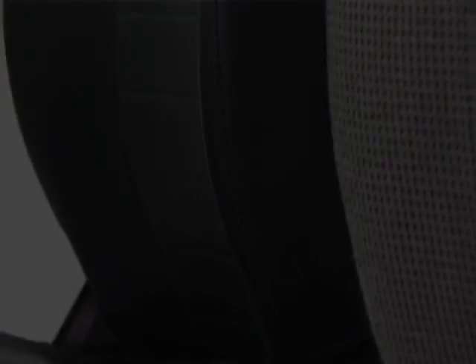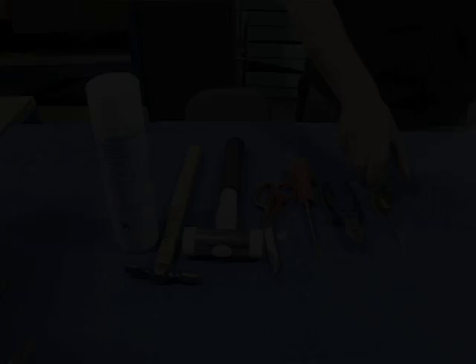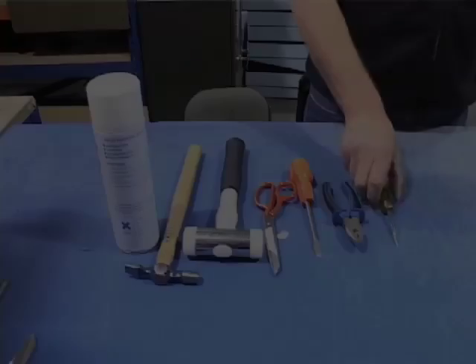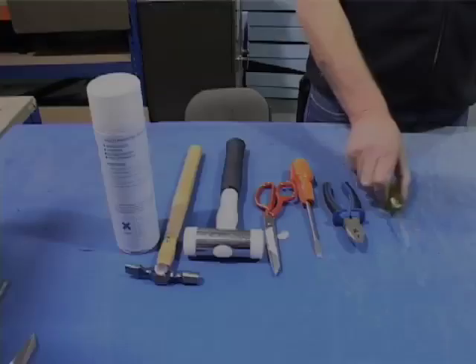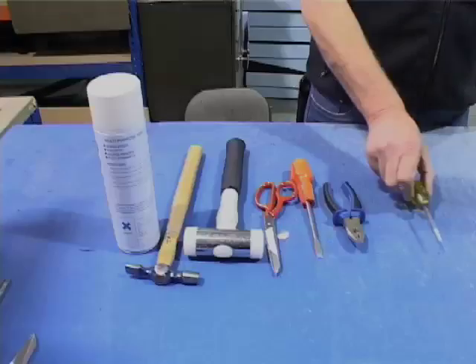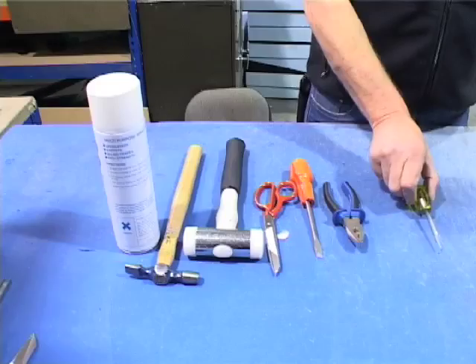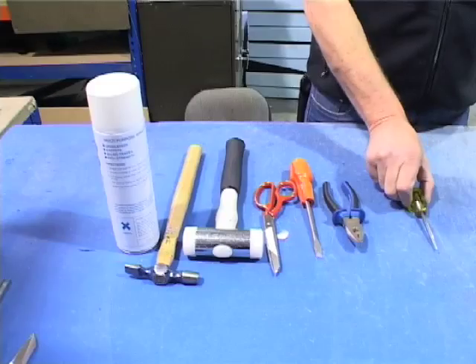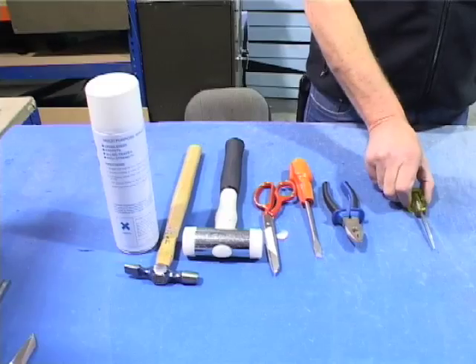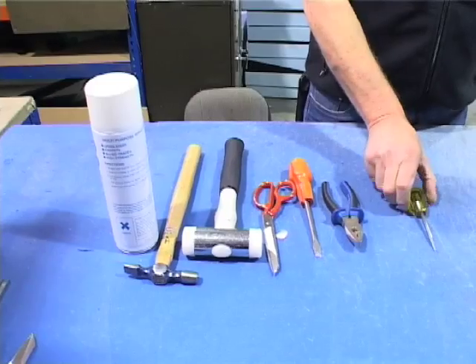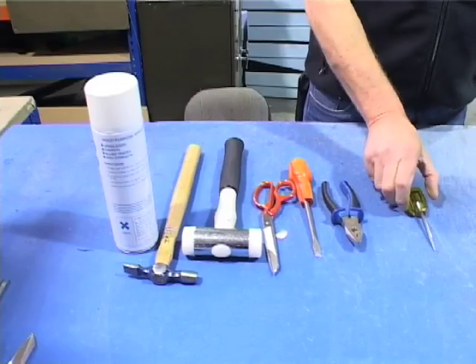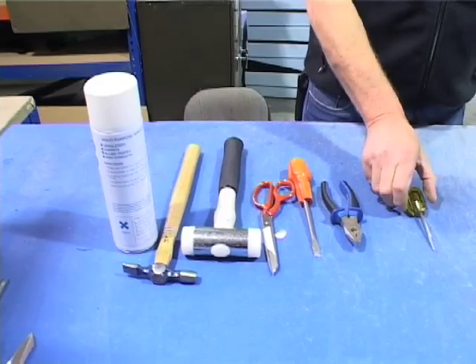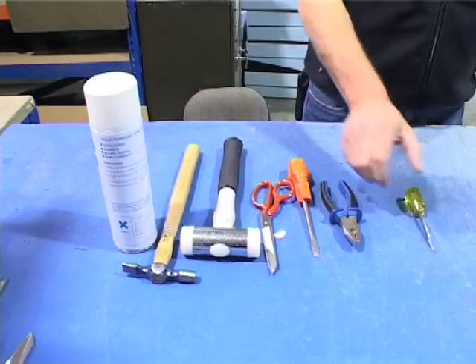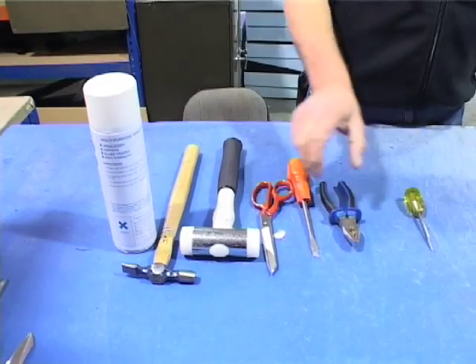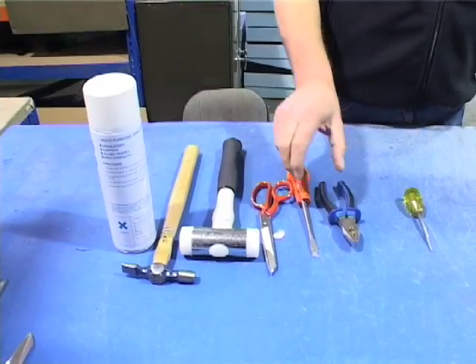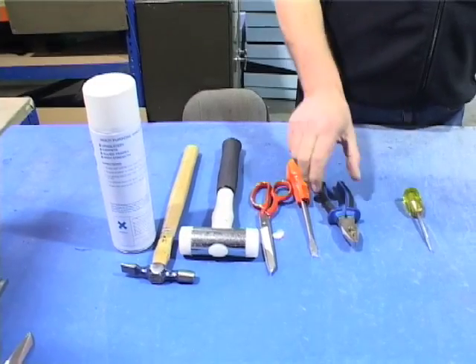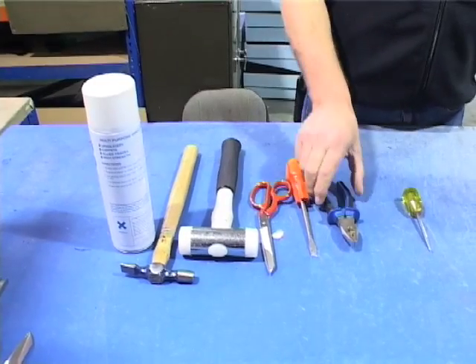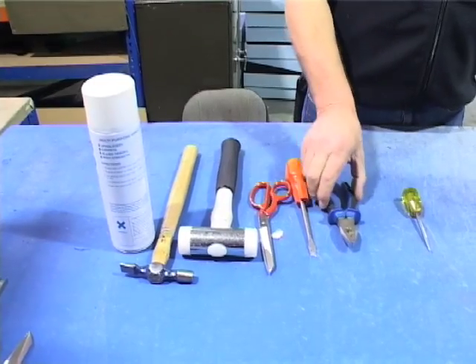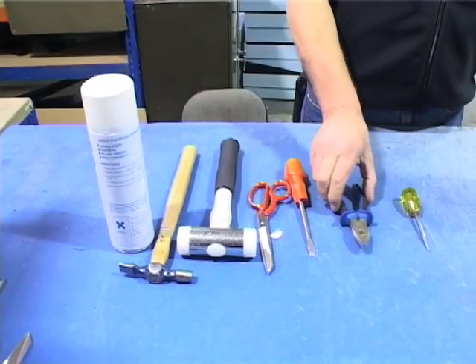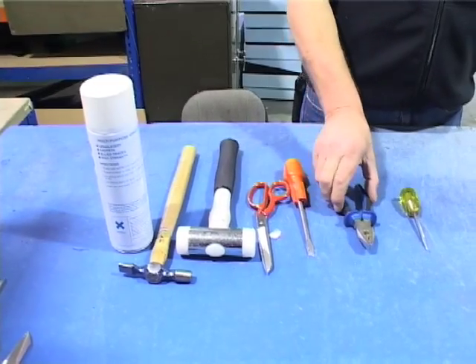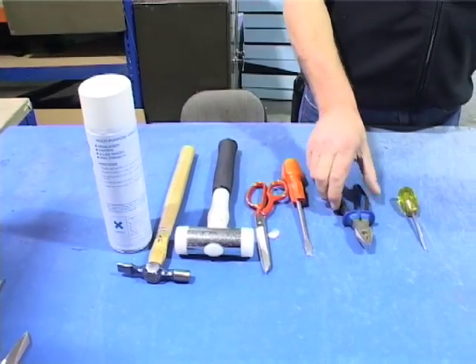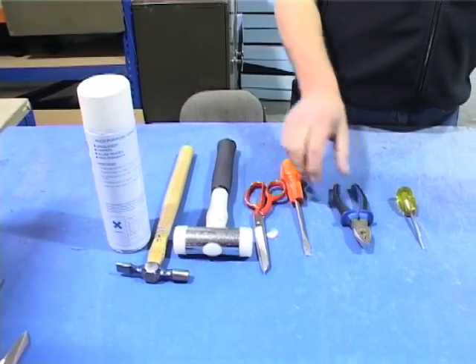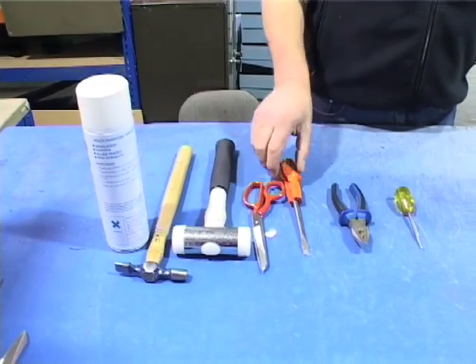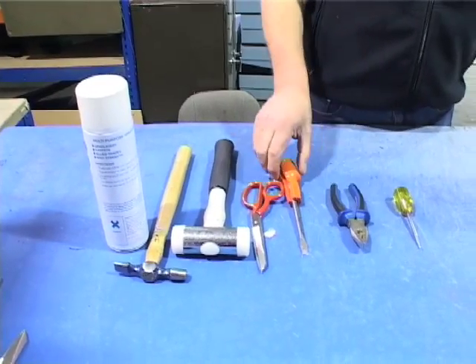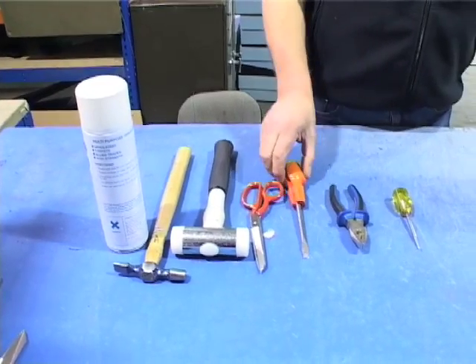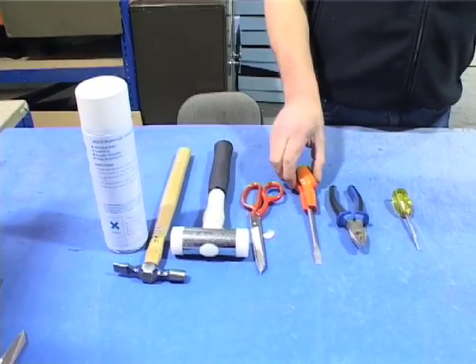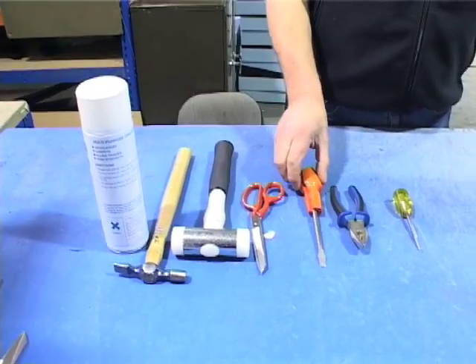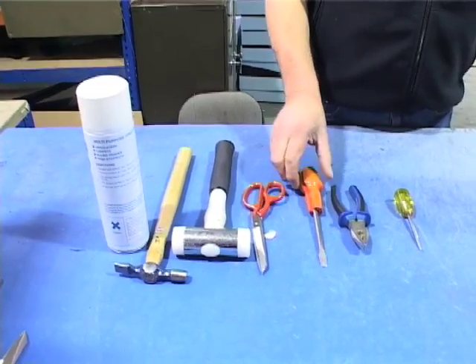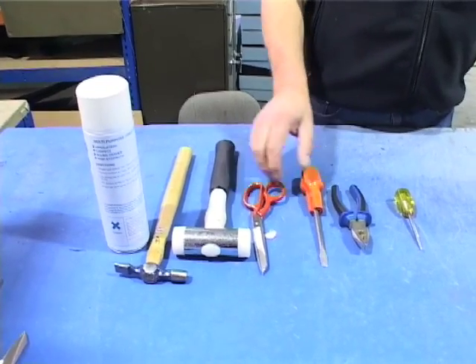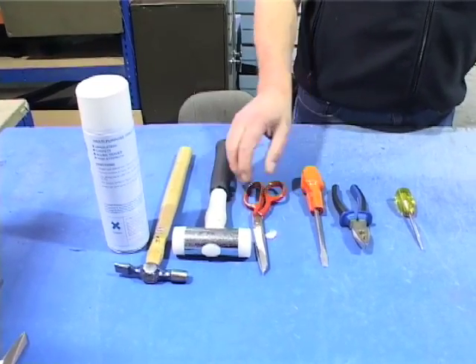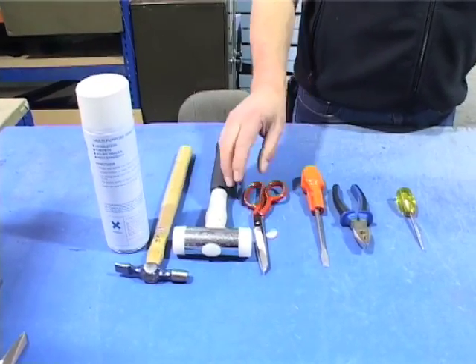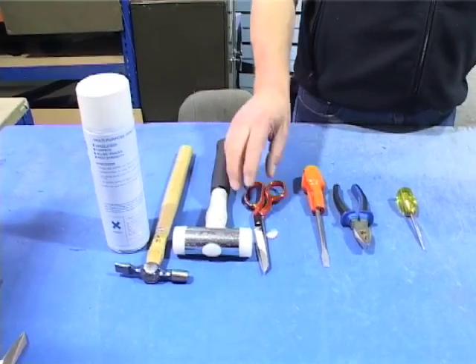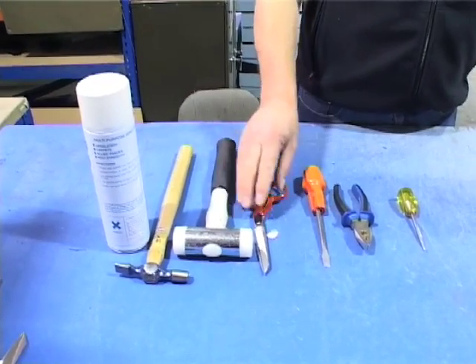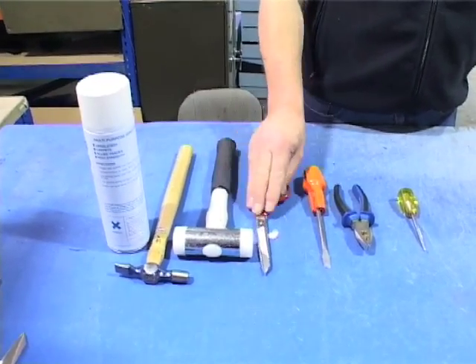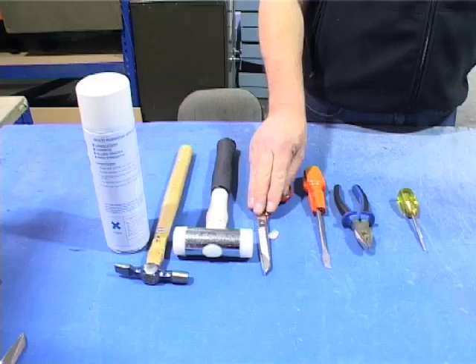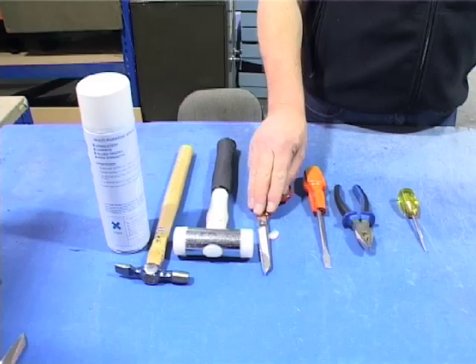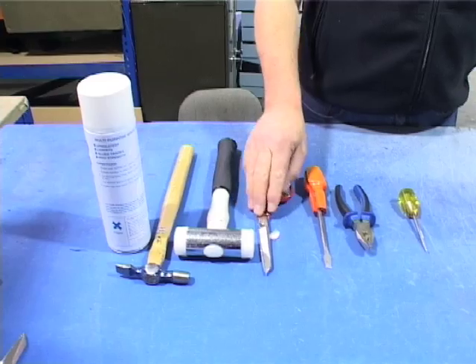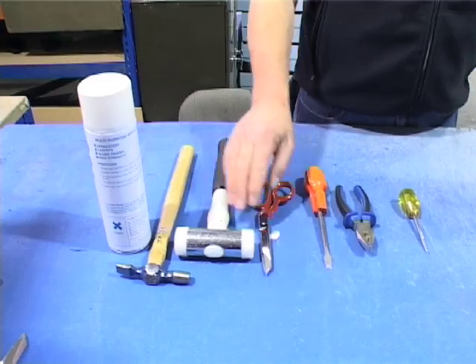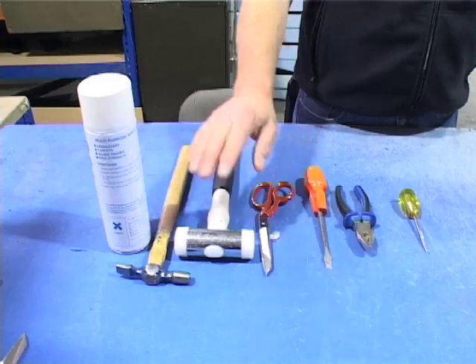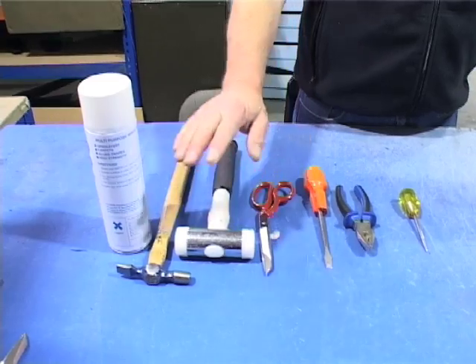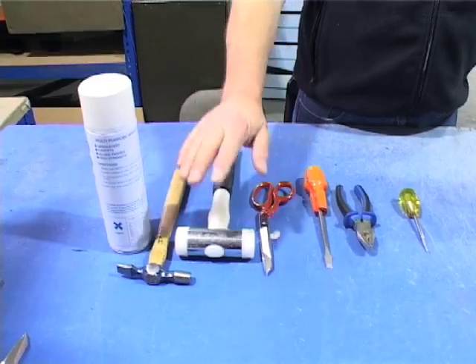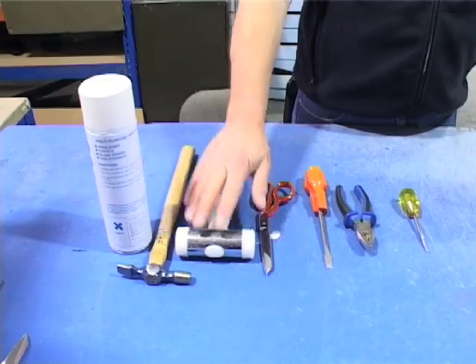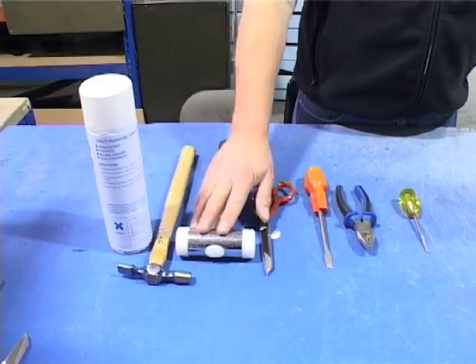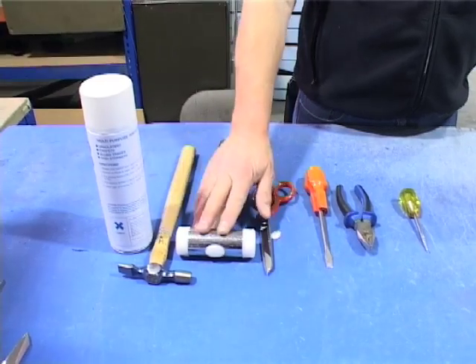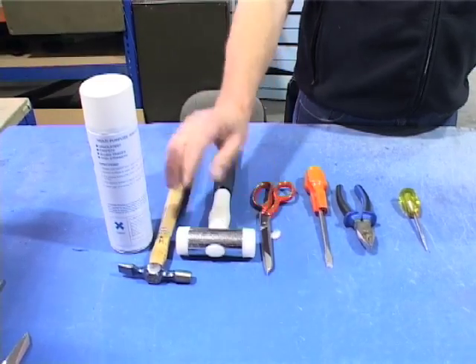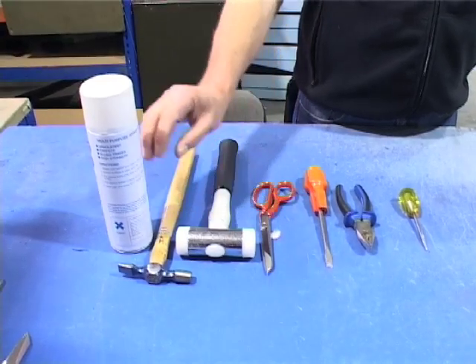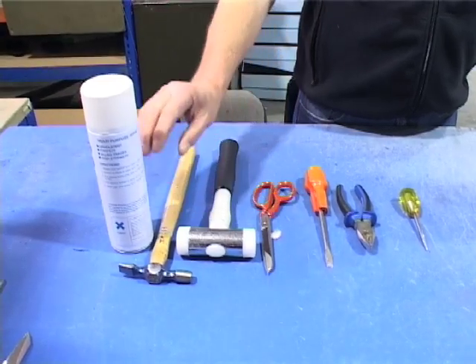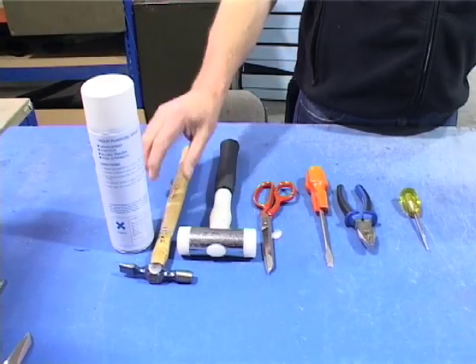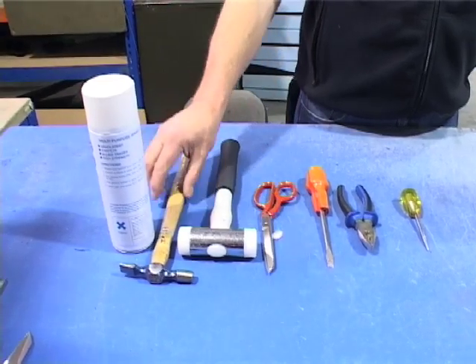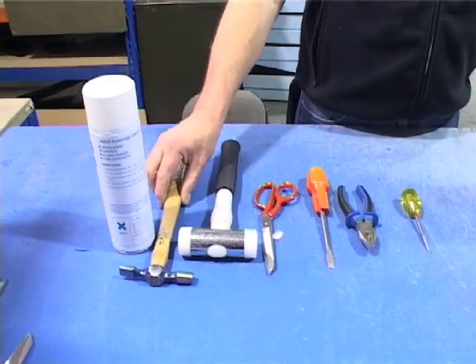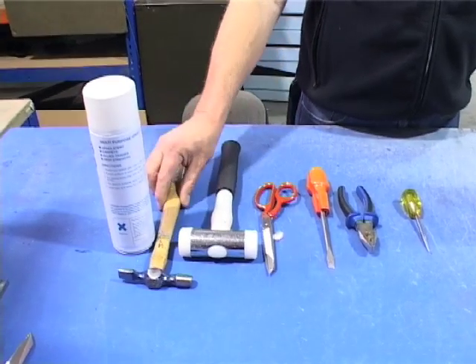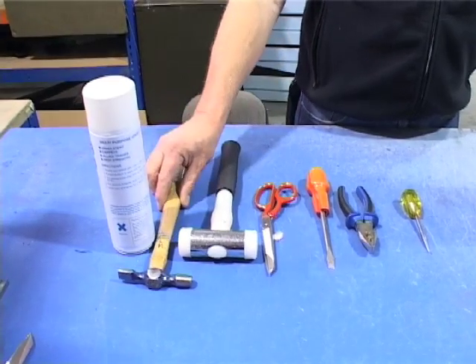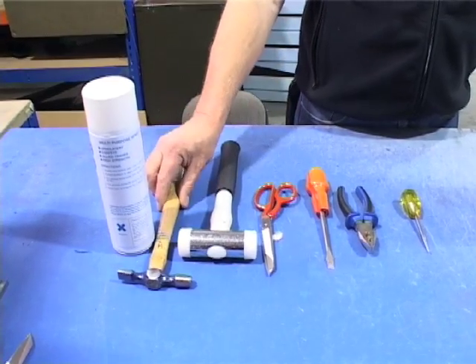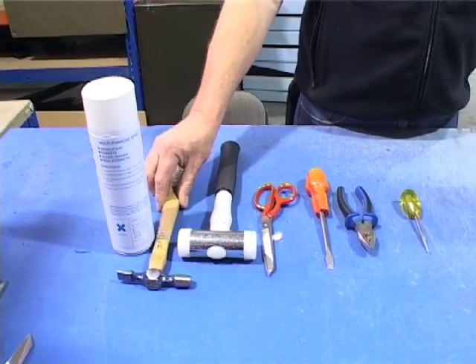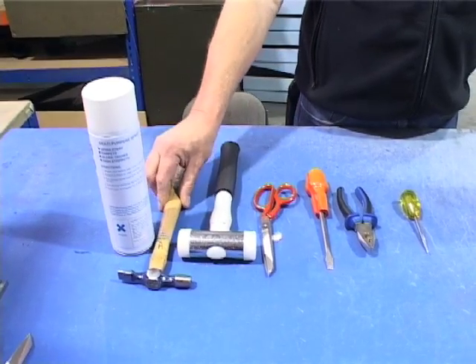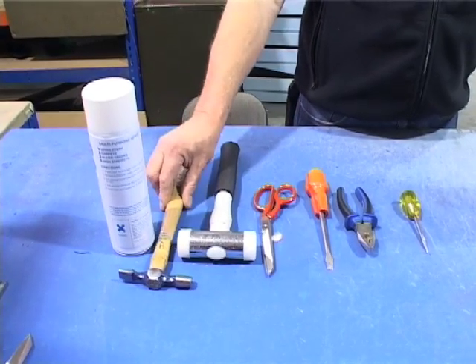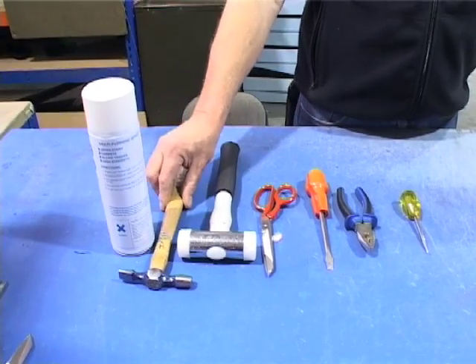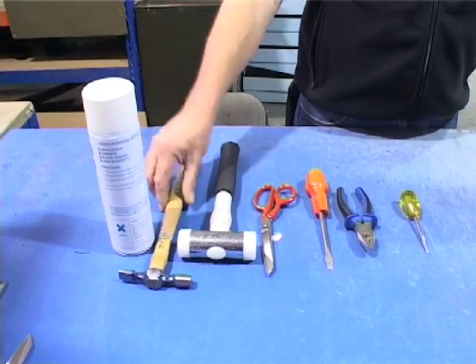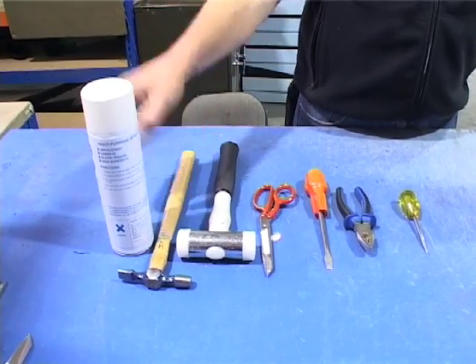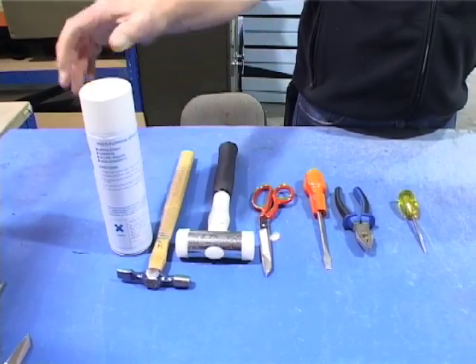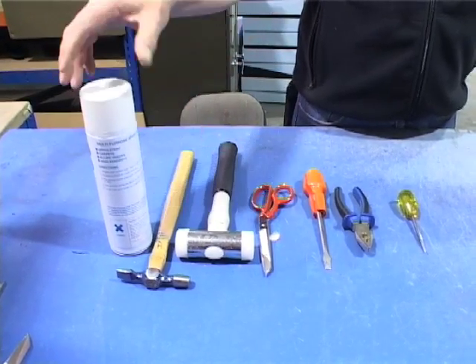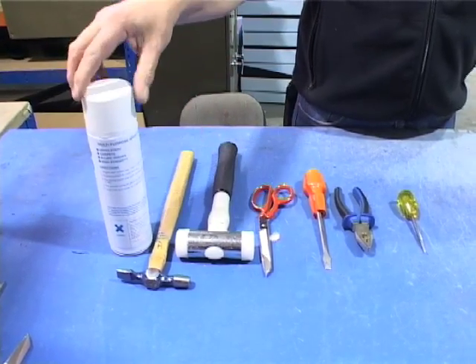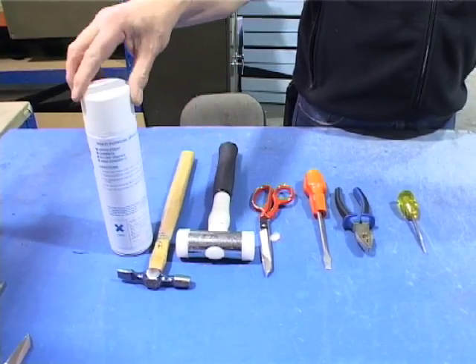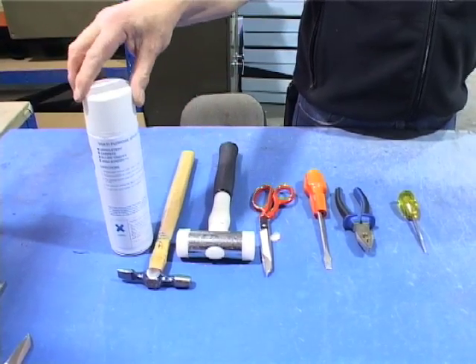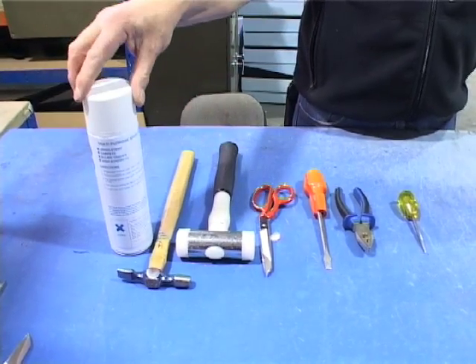You'll need a spike, a pair of pliers, a screwdriver, scissors, a mallet or any small hammer, and adhesive.